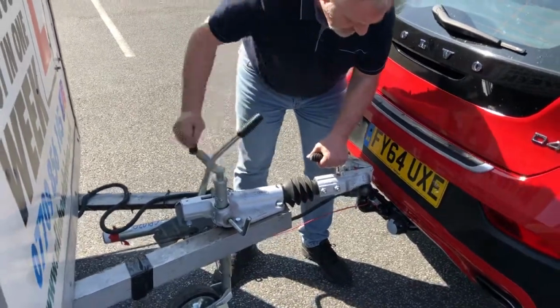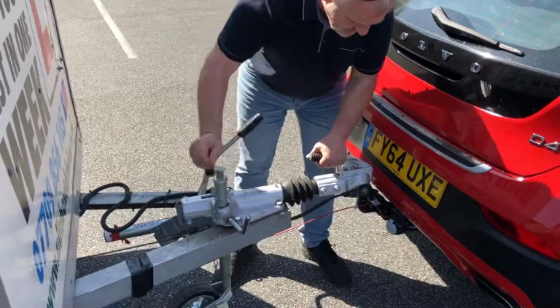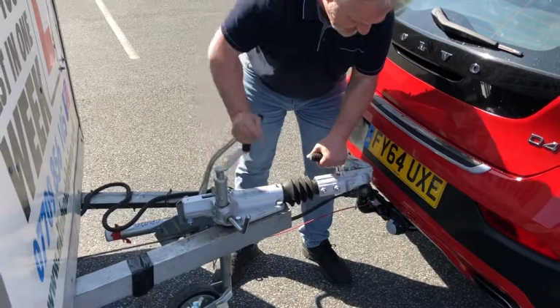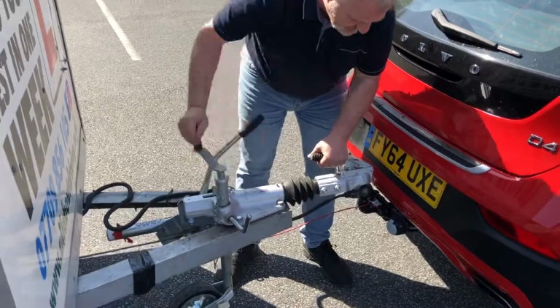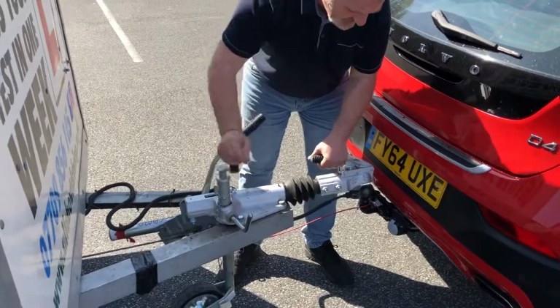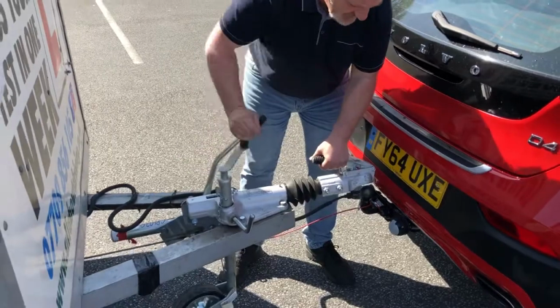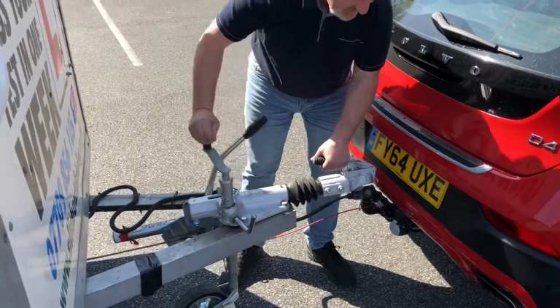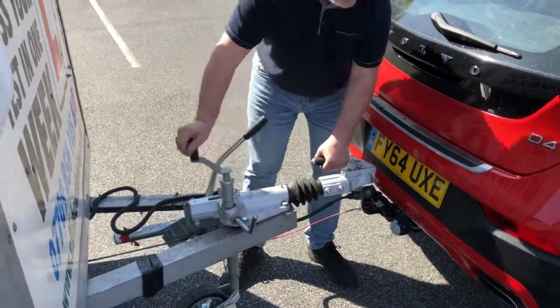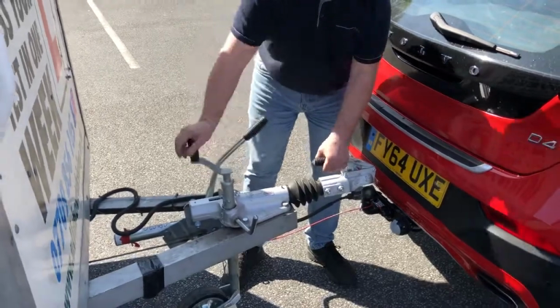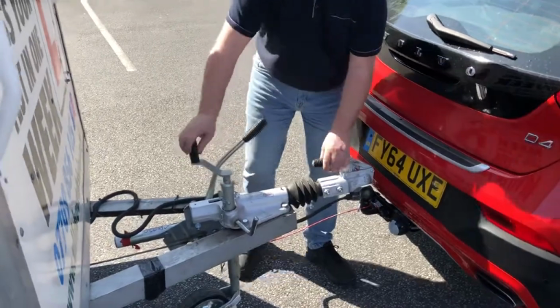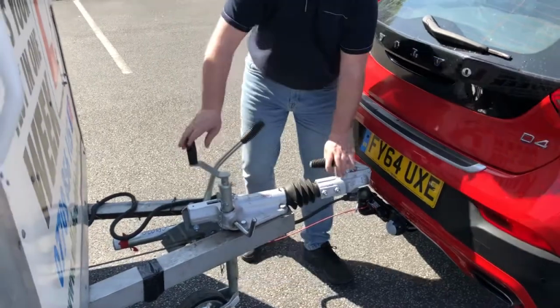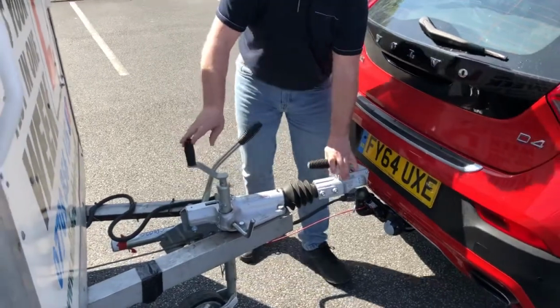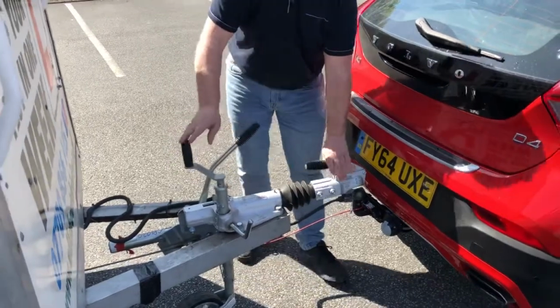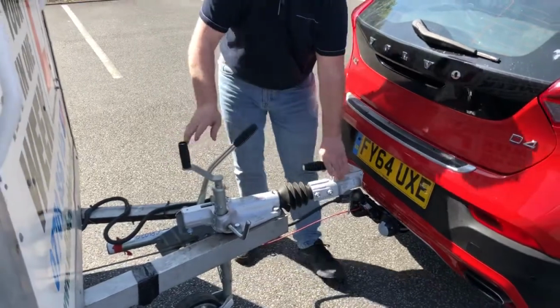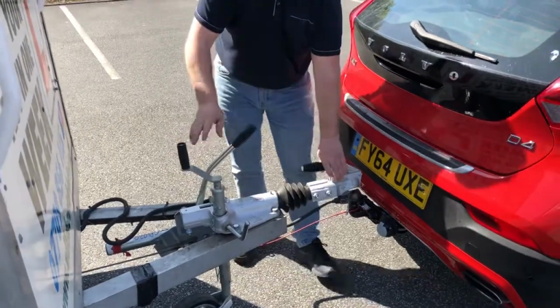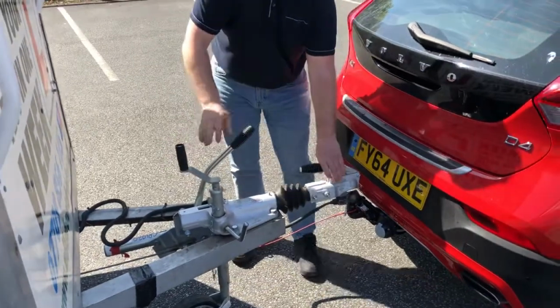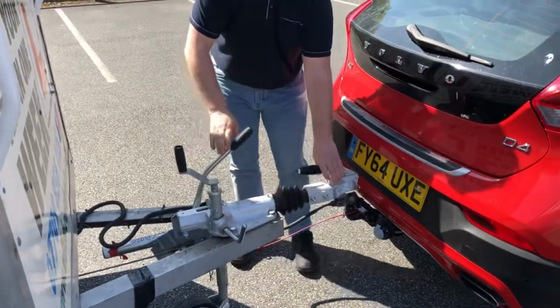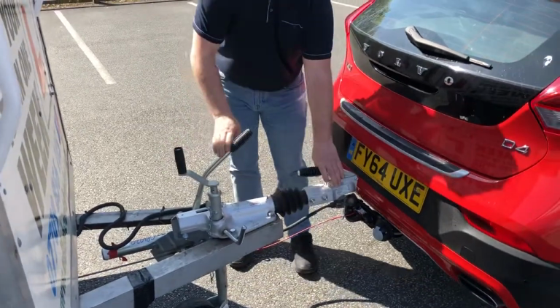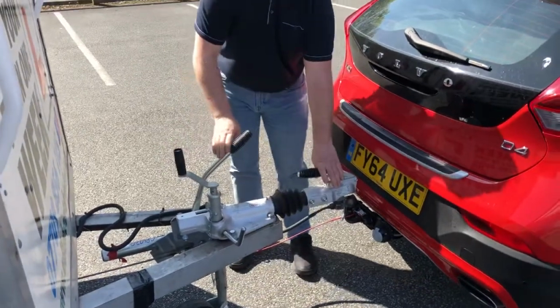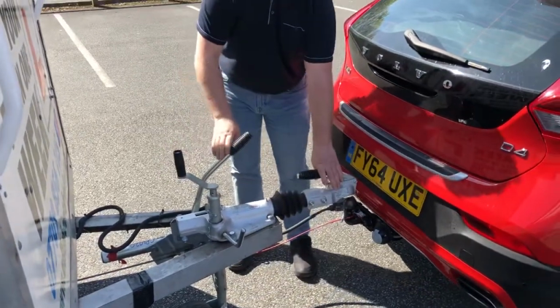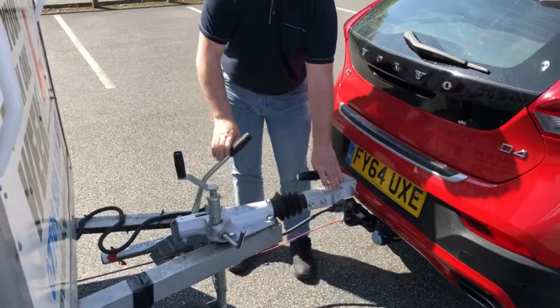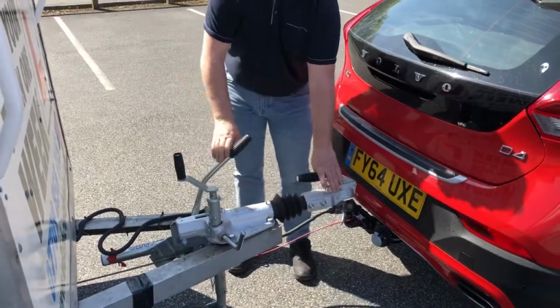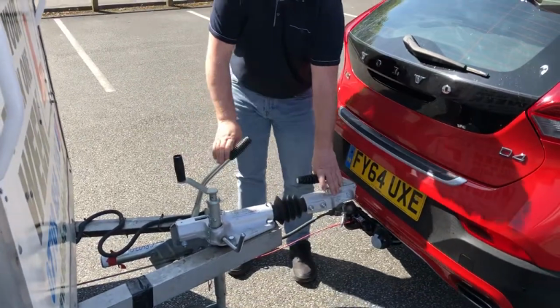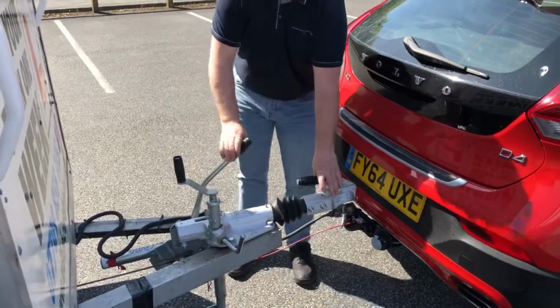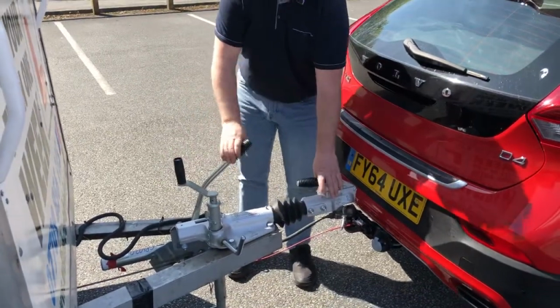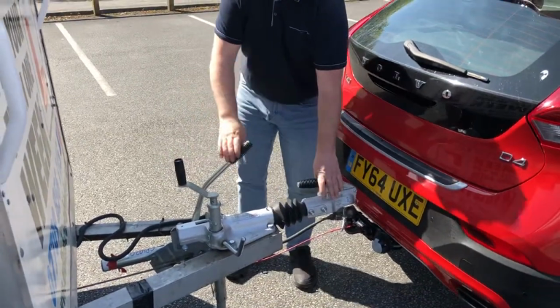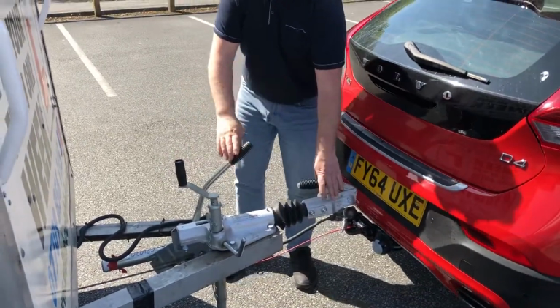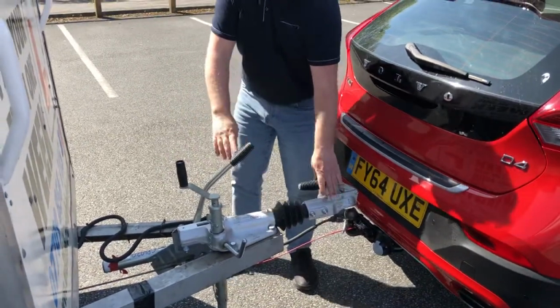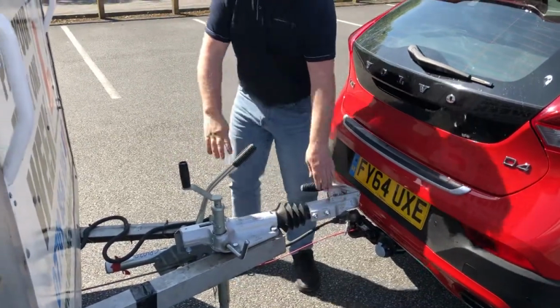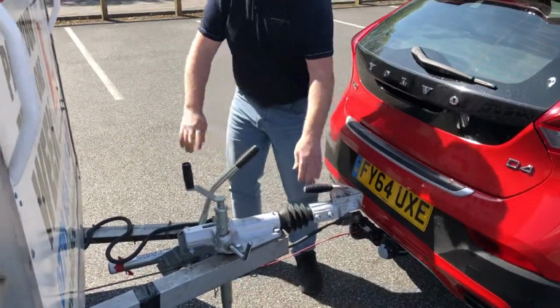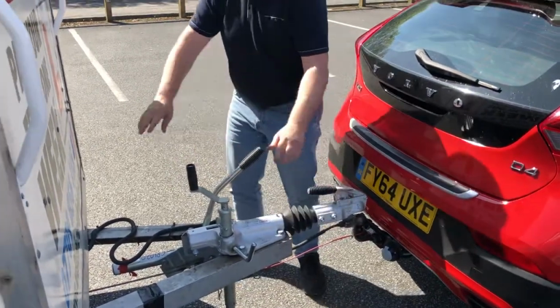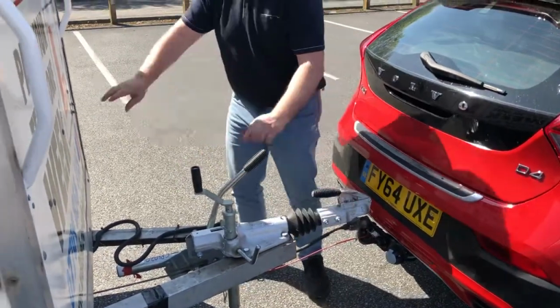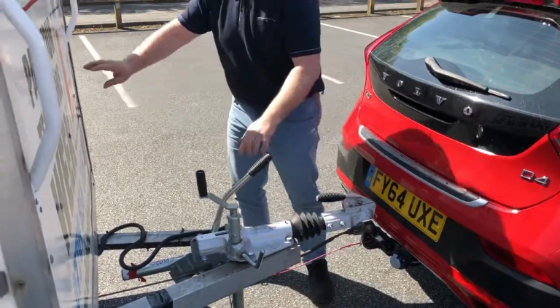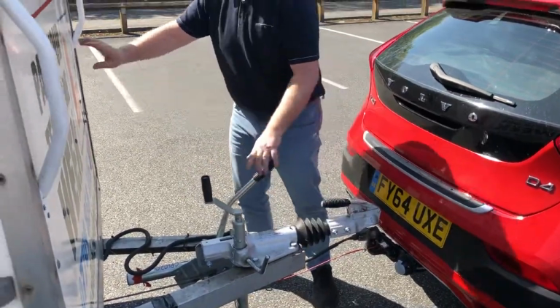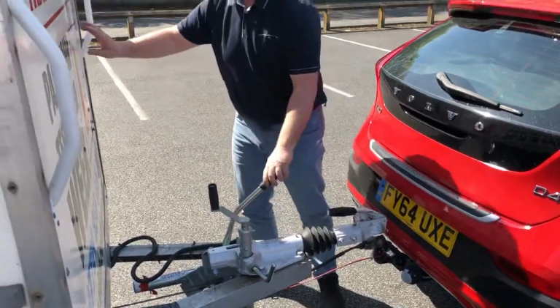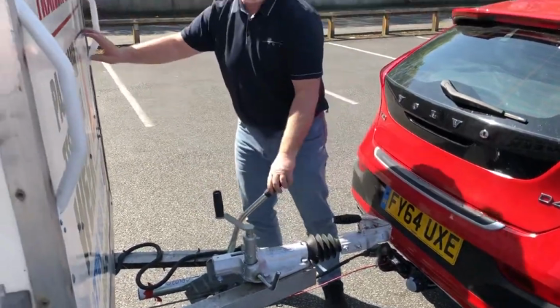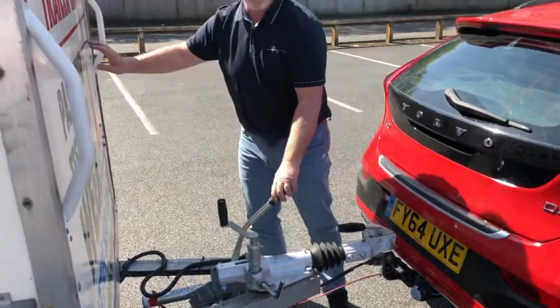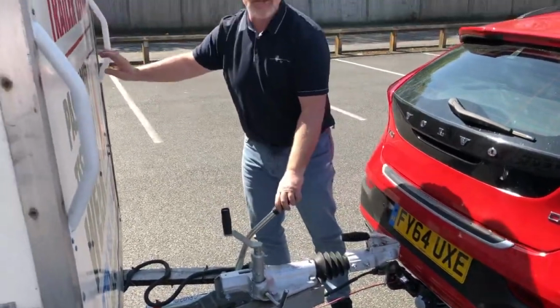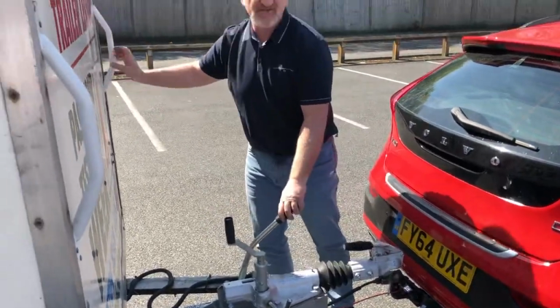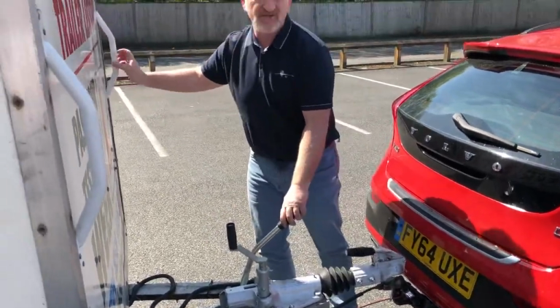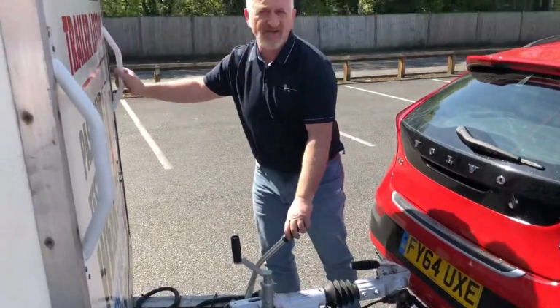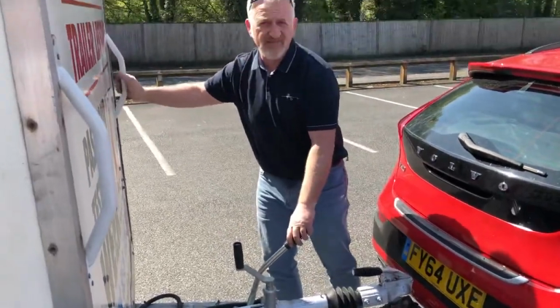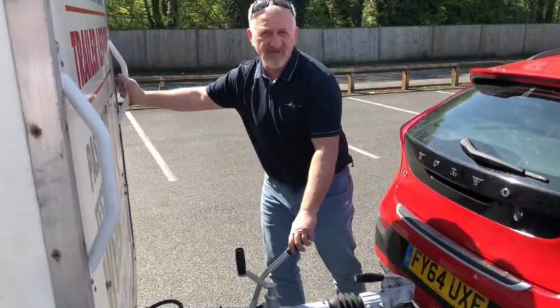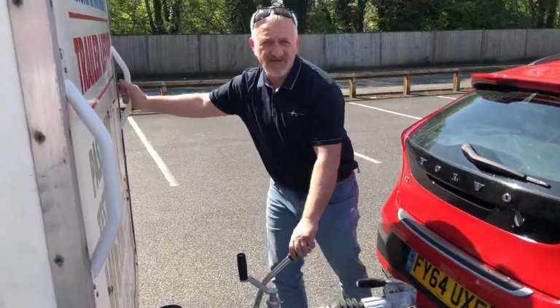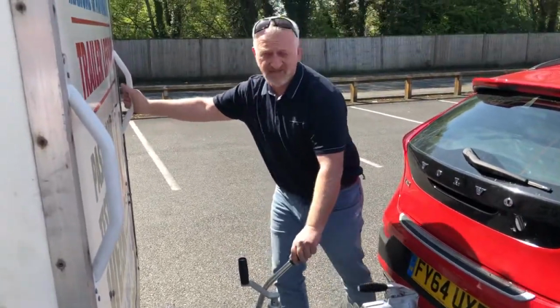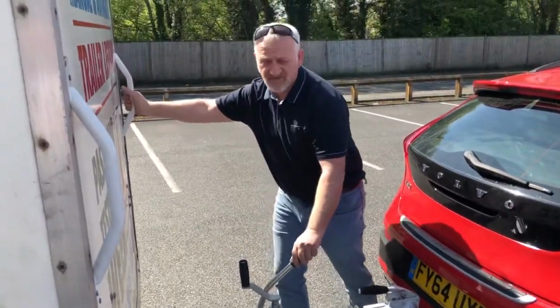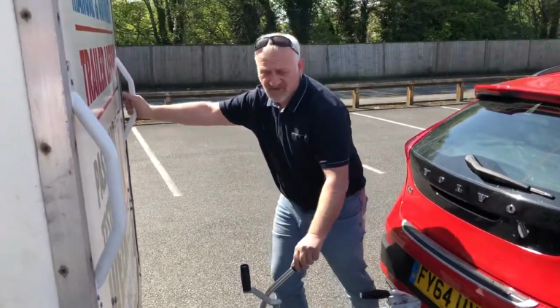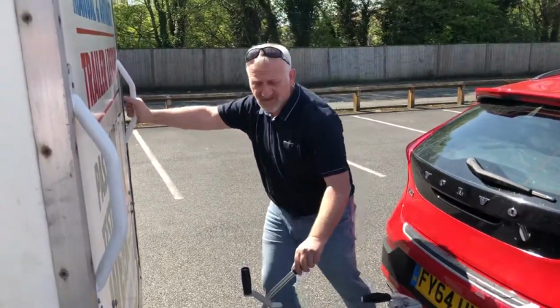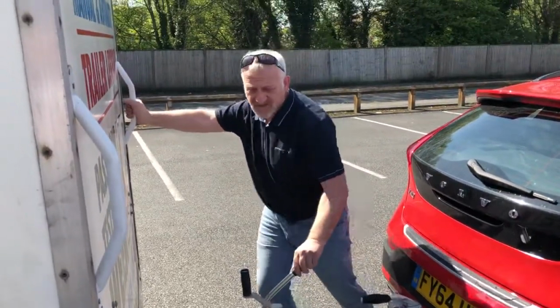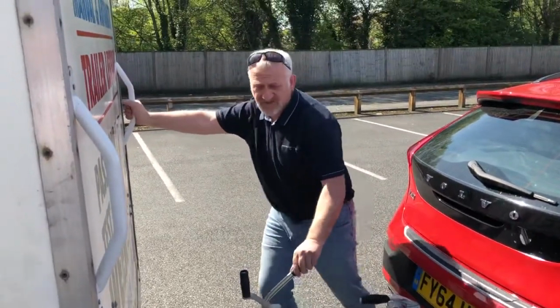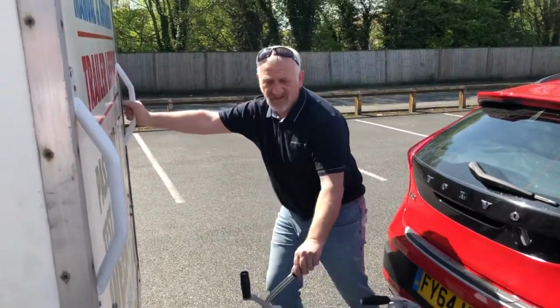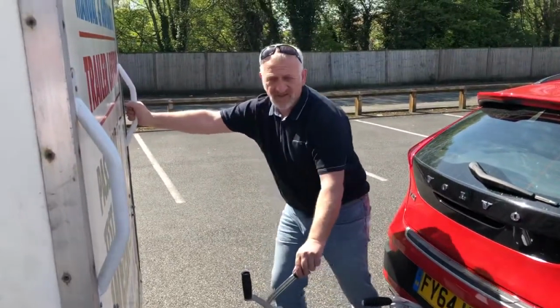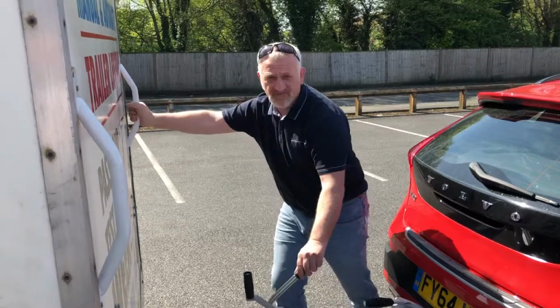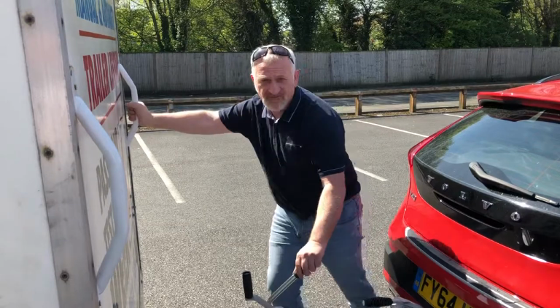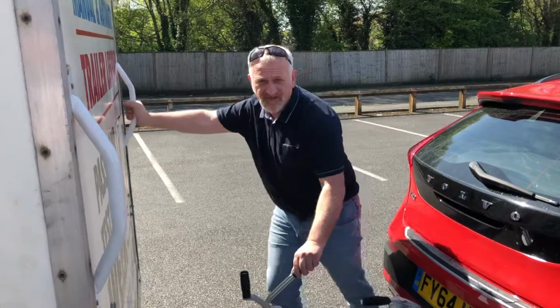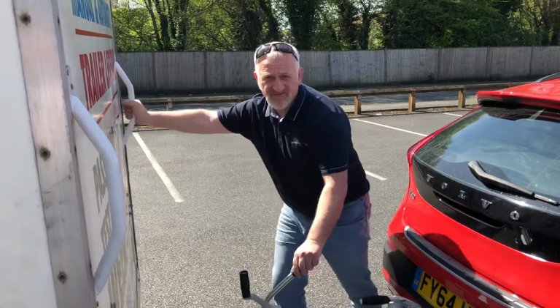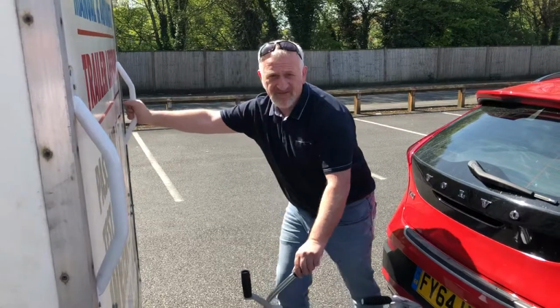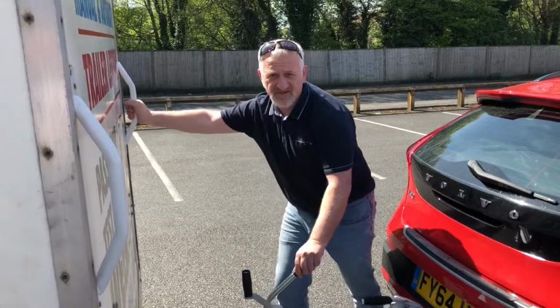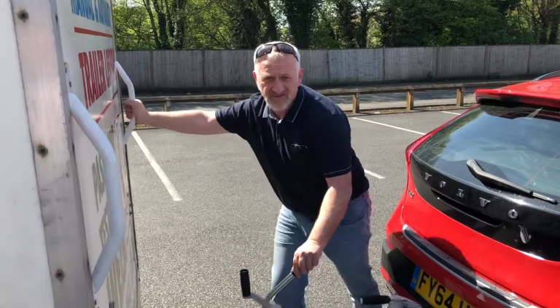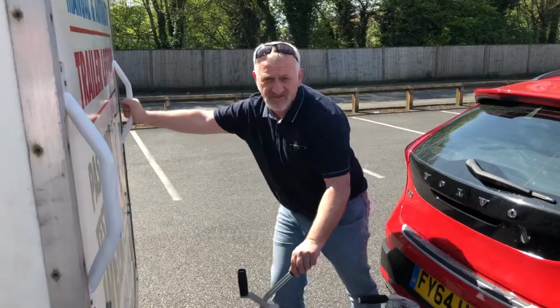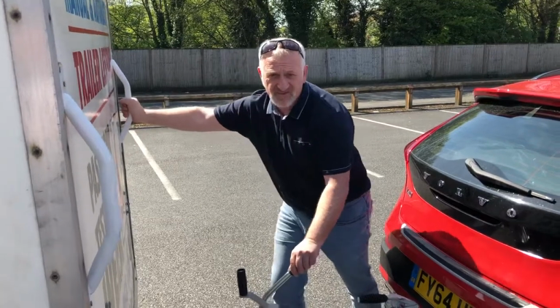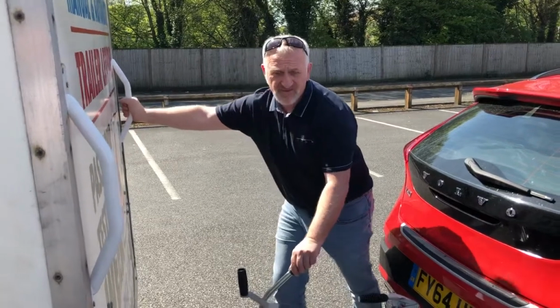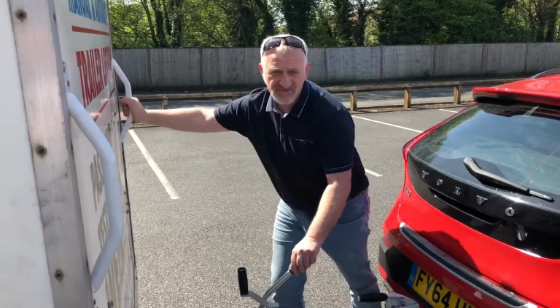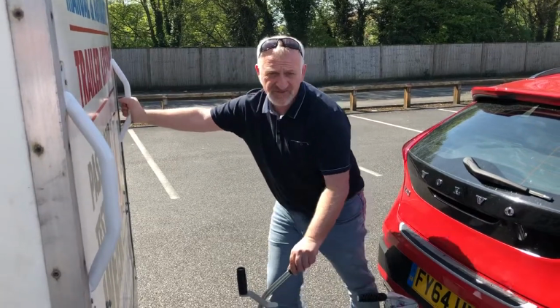Once it's released off the towing bulb, before you do anything else, make sure the handbrake is working by giving it a push.